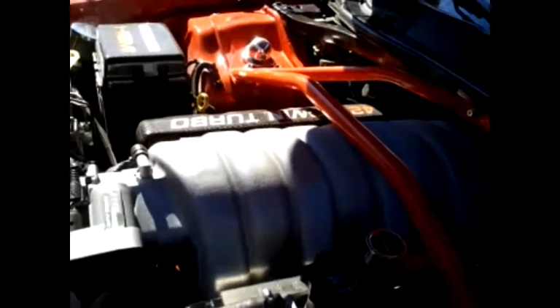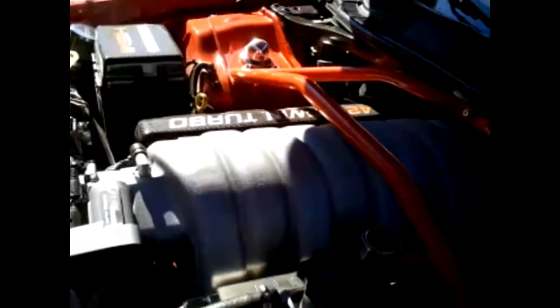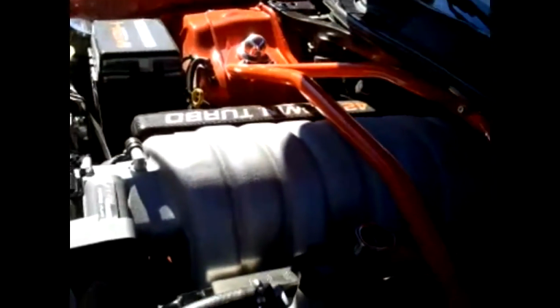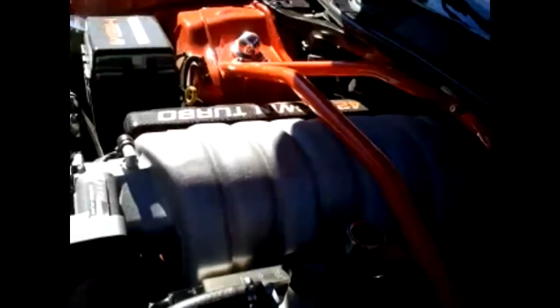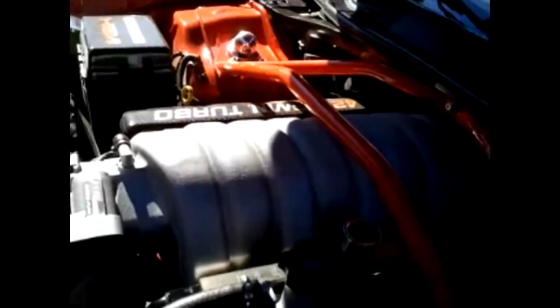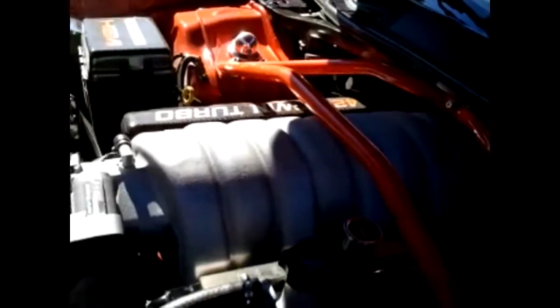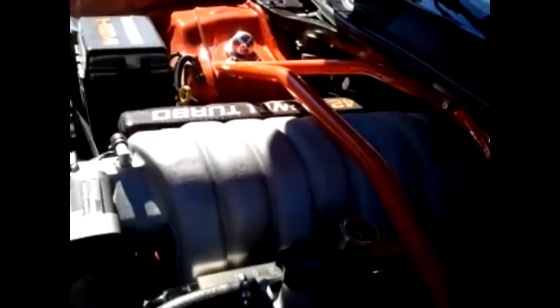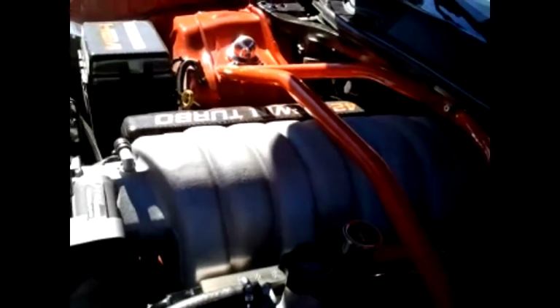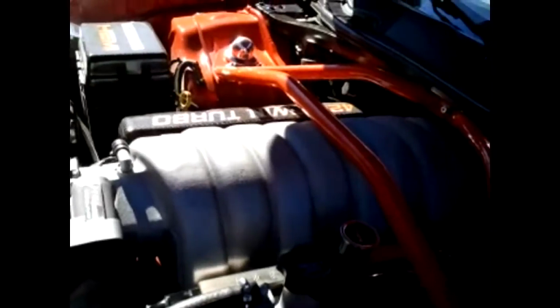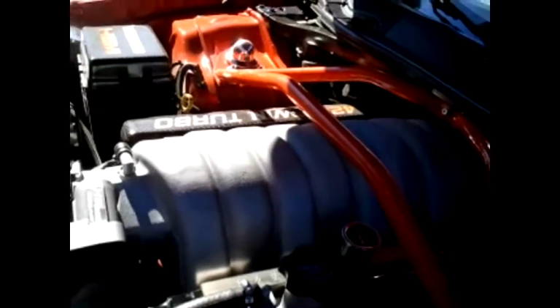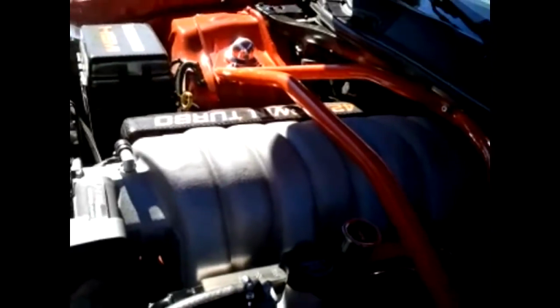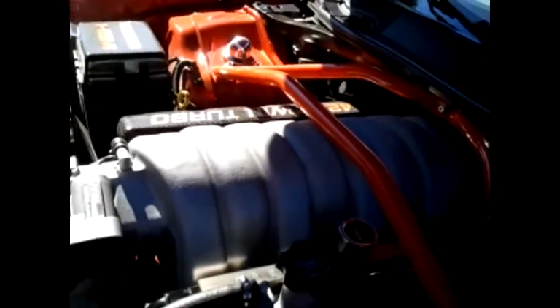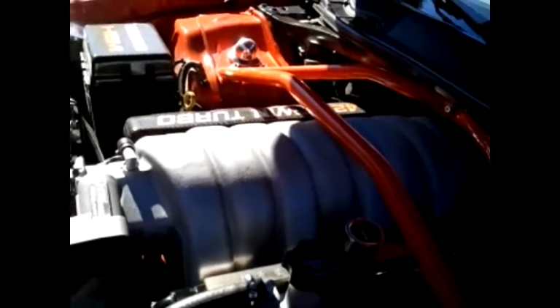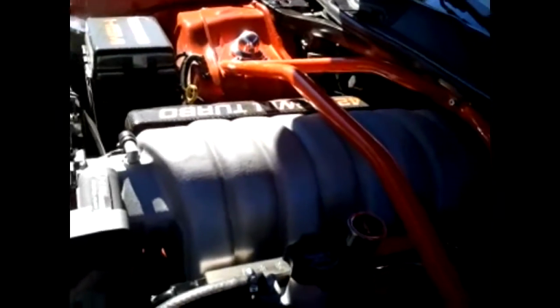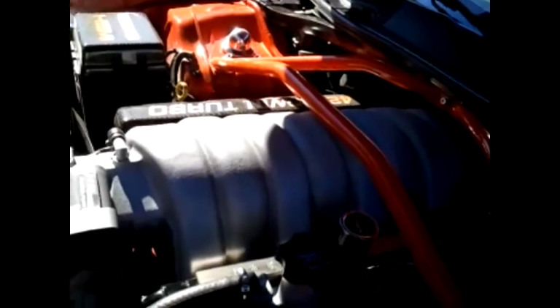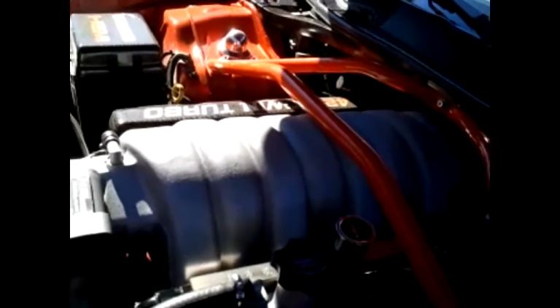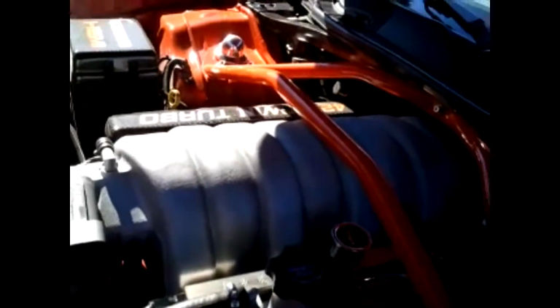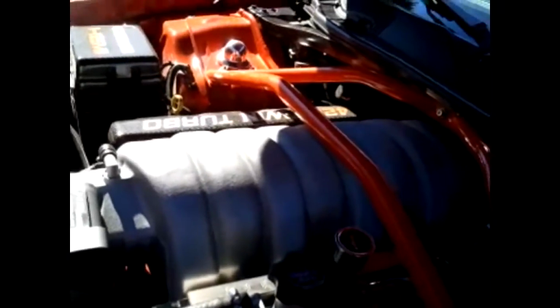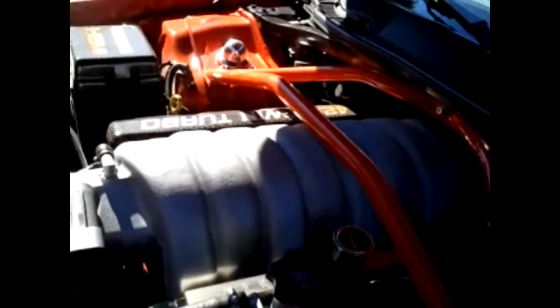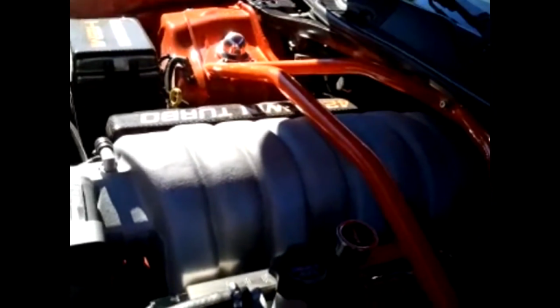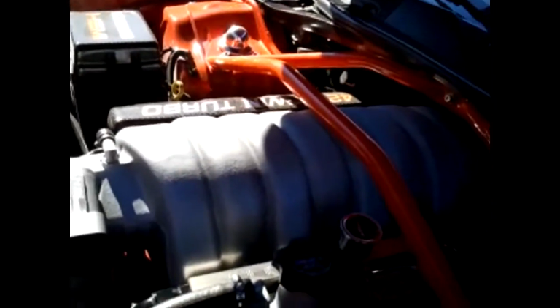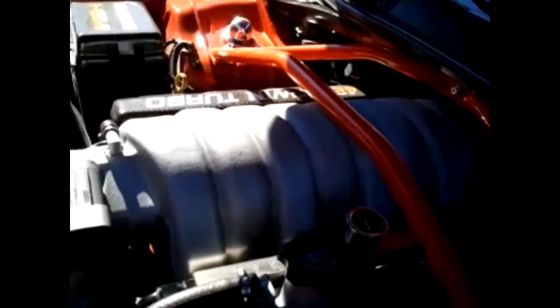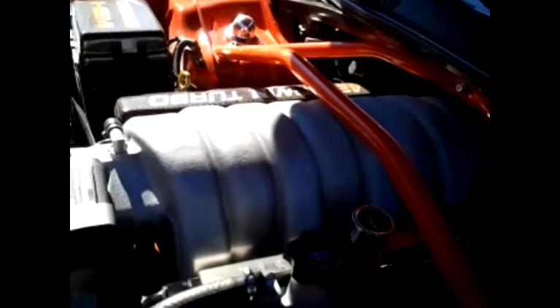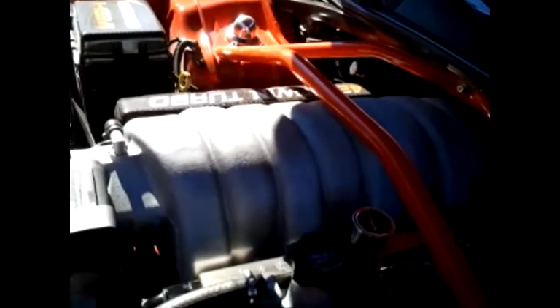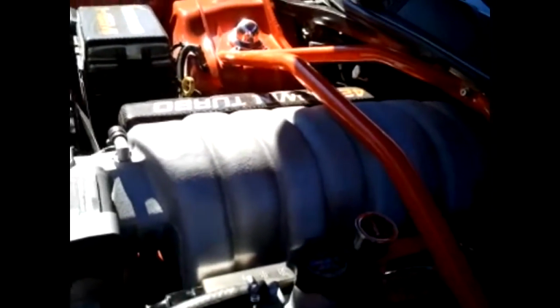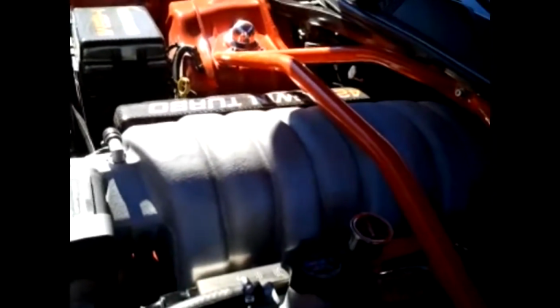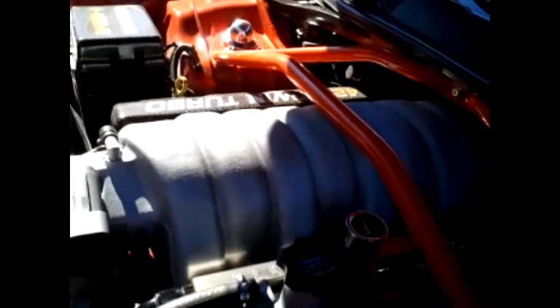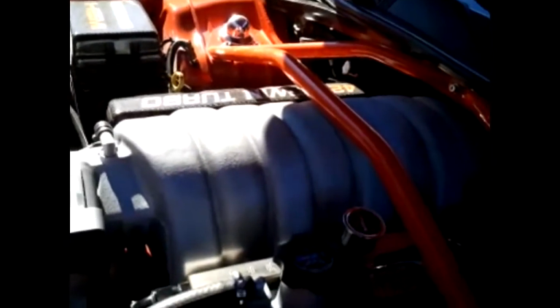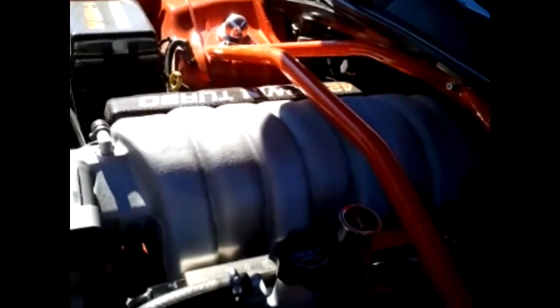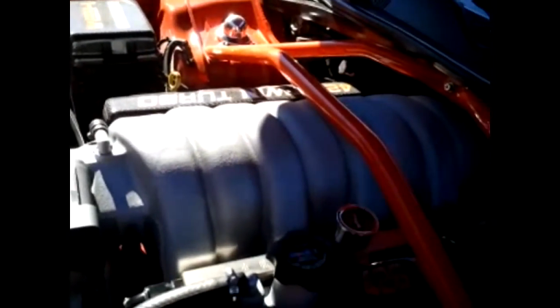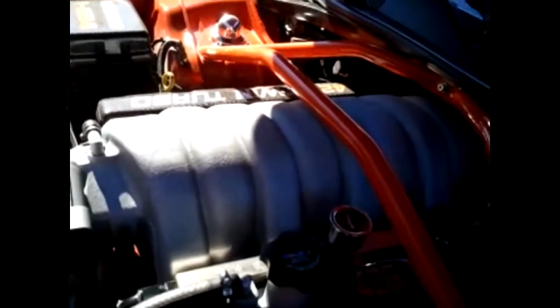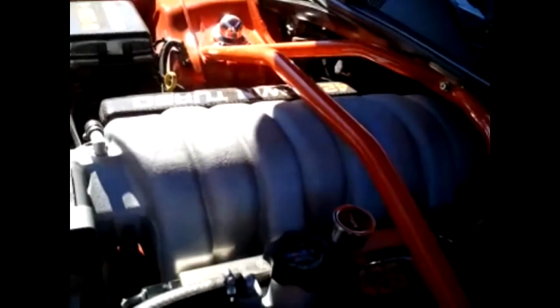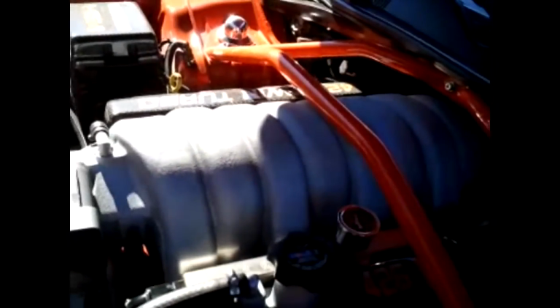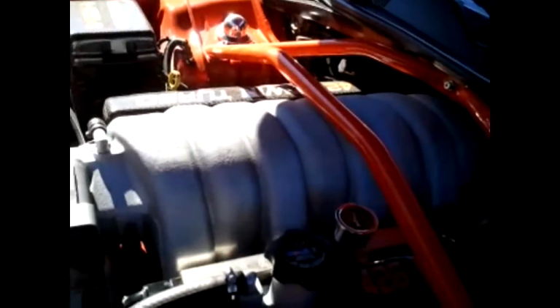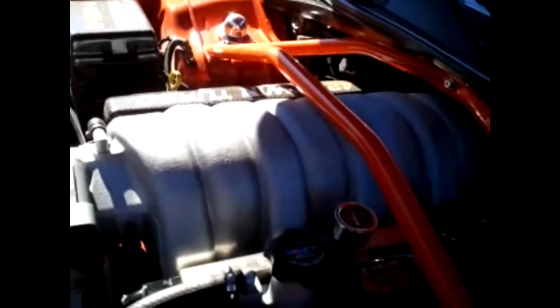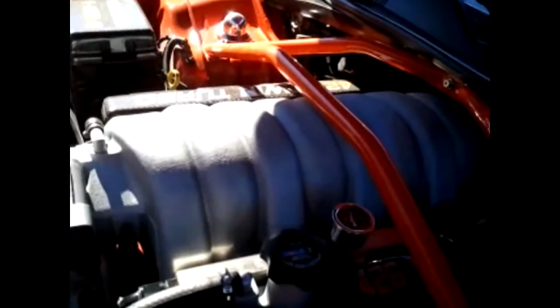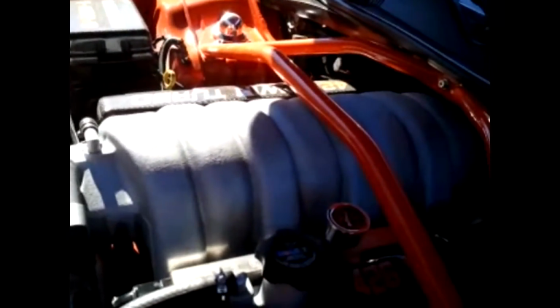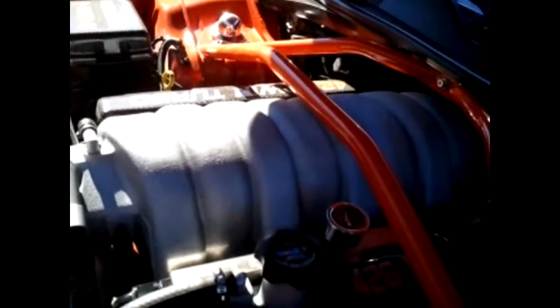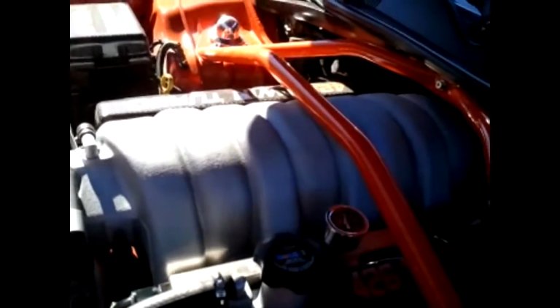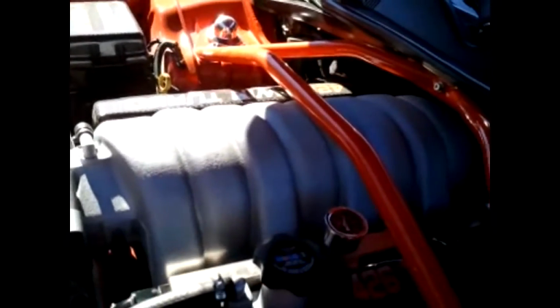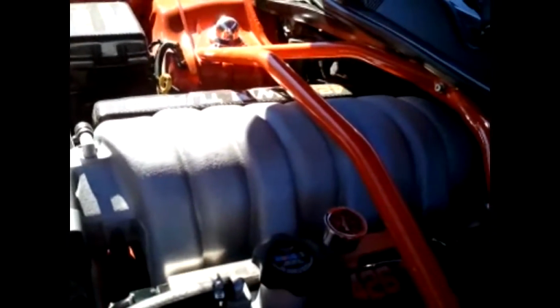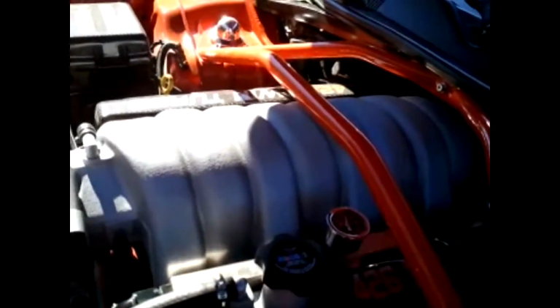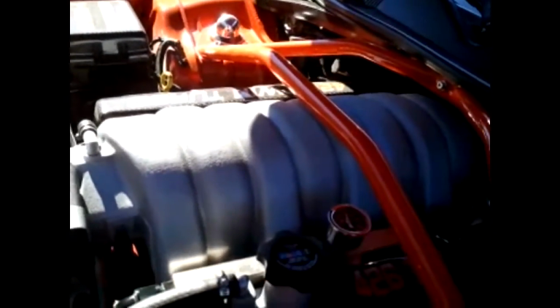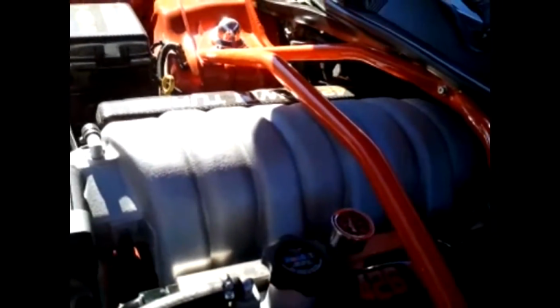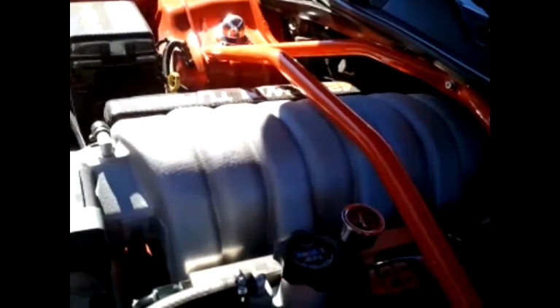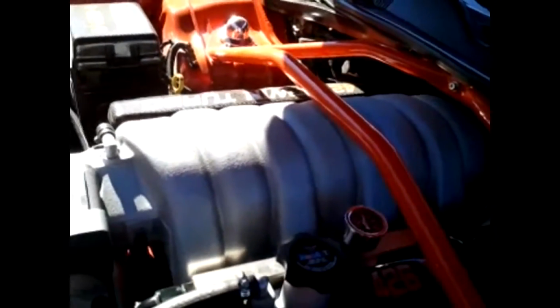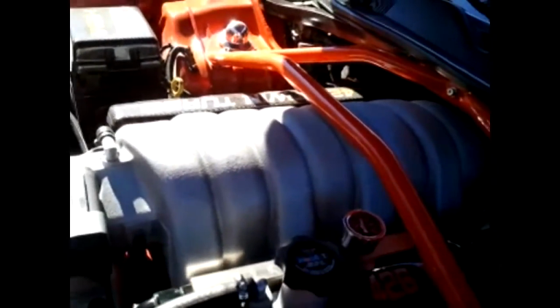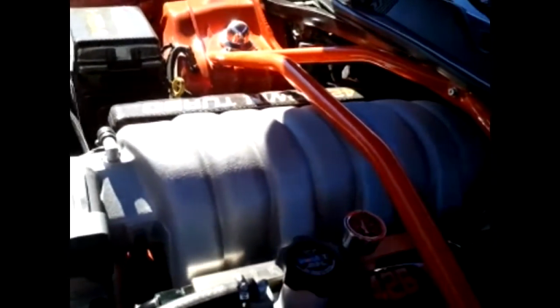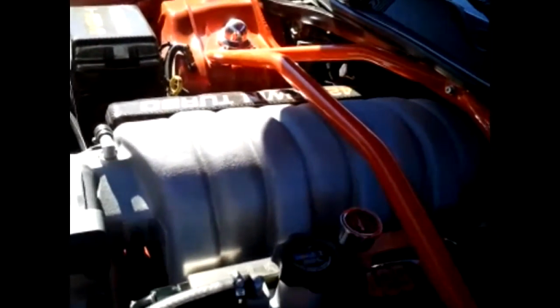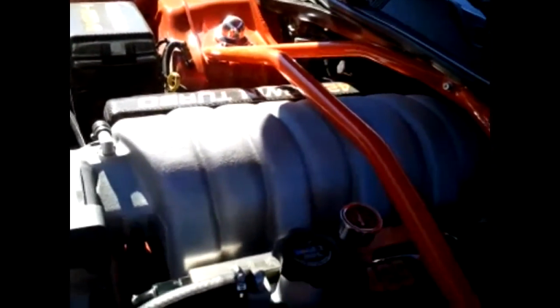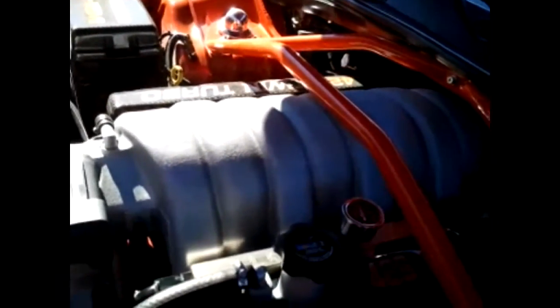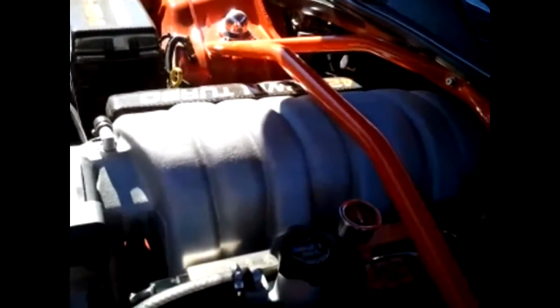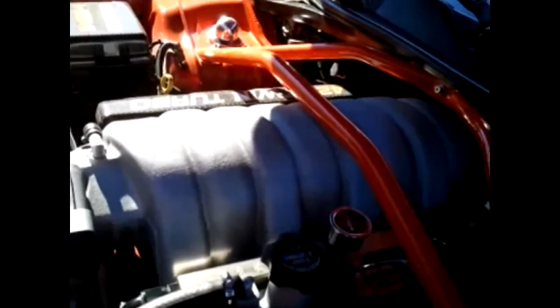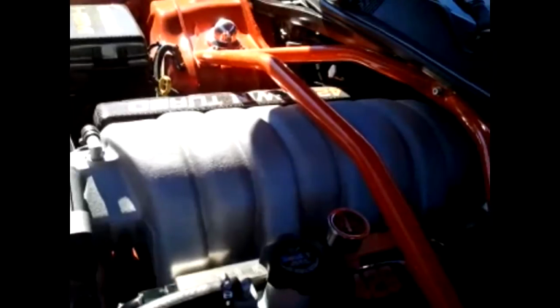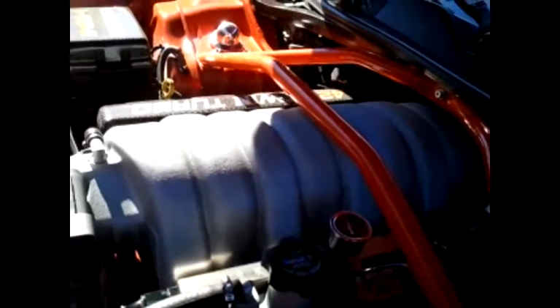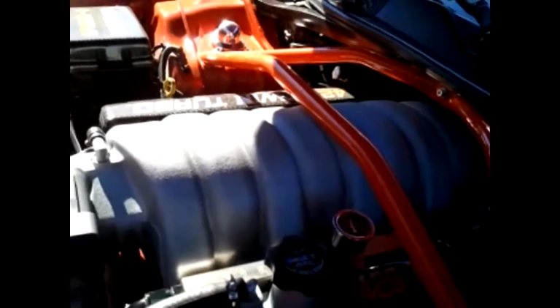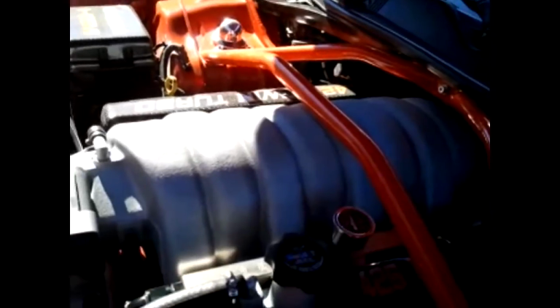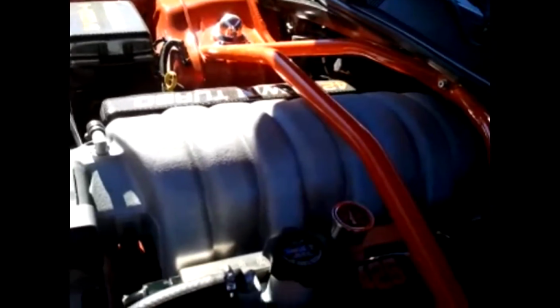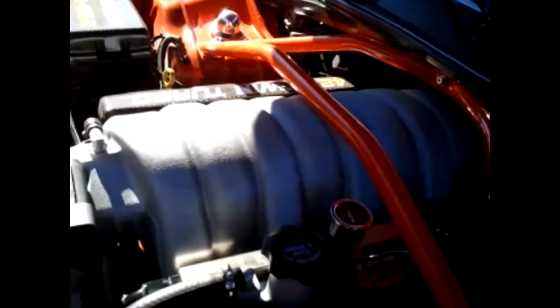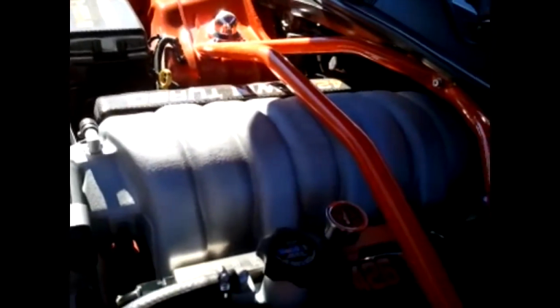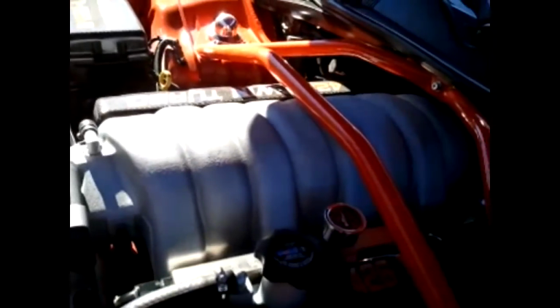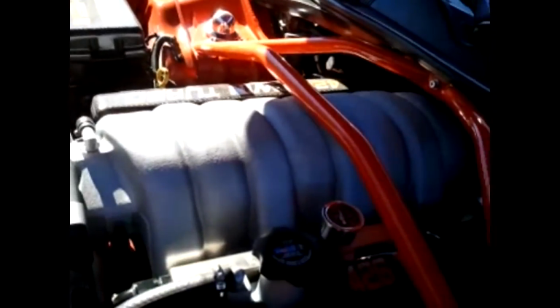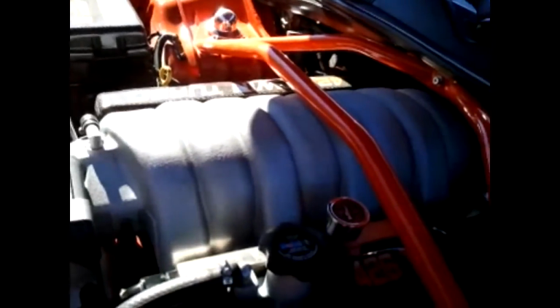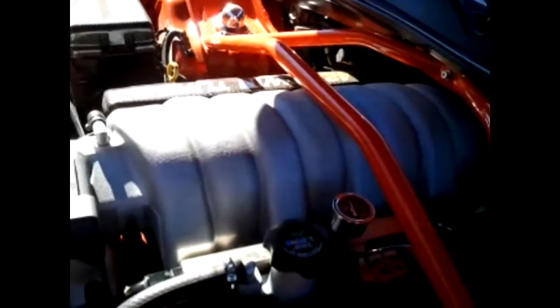Alright, that's your look at a twin turbocharged 2008 Dodge Challenger.